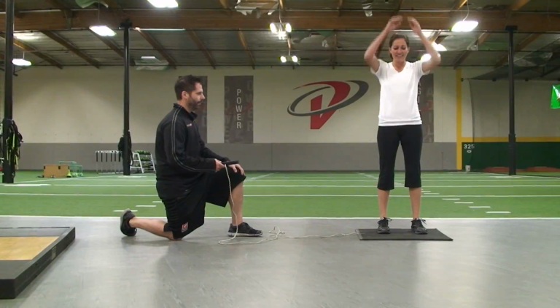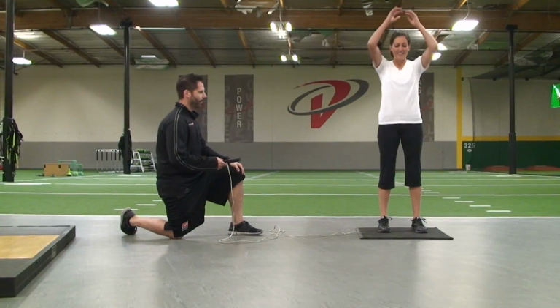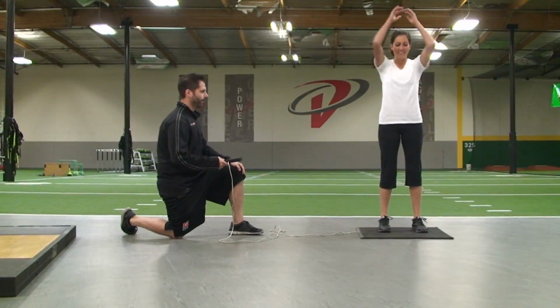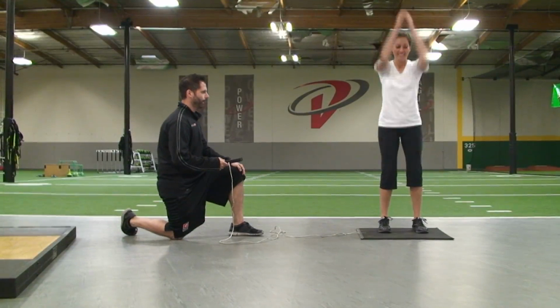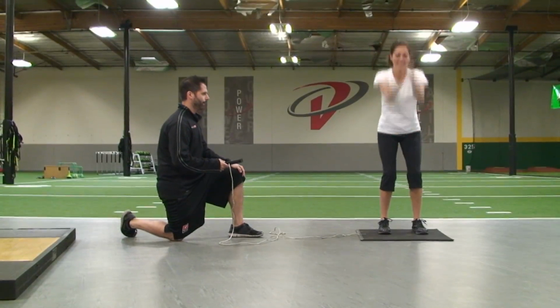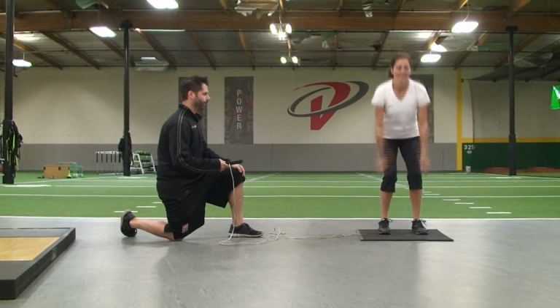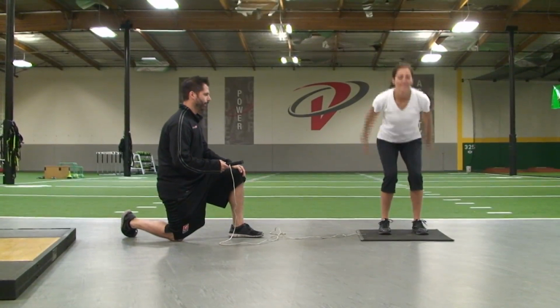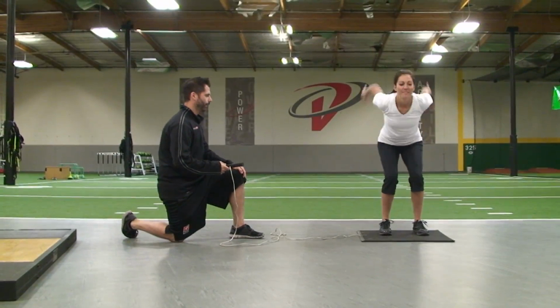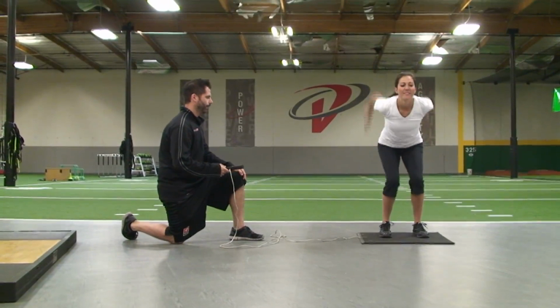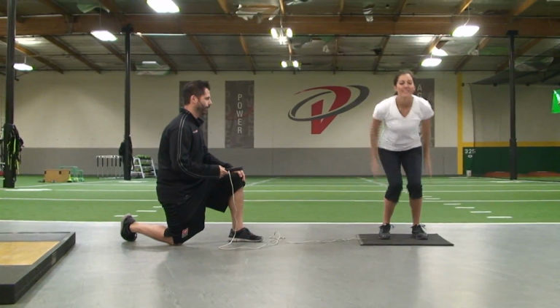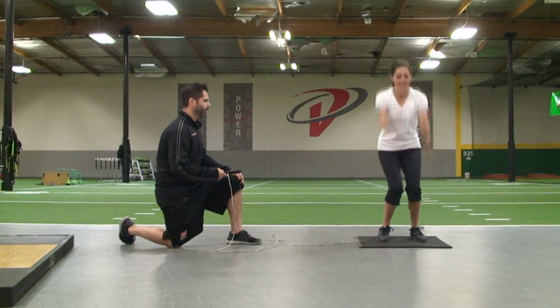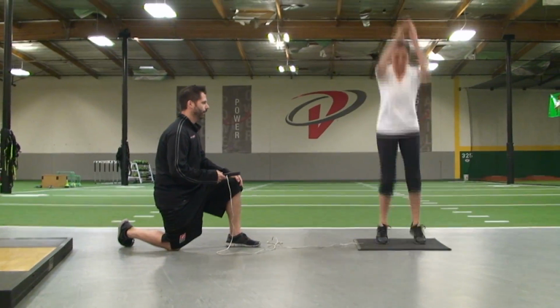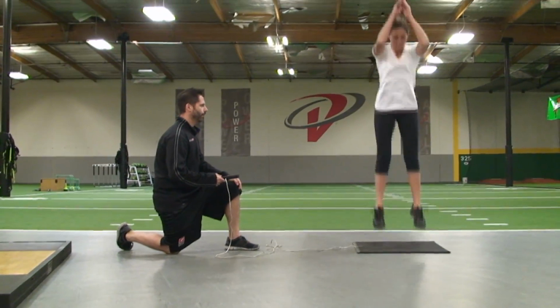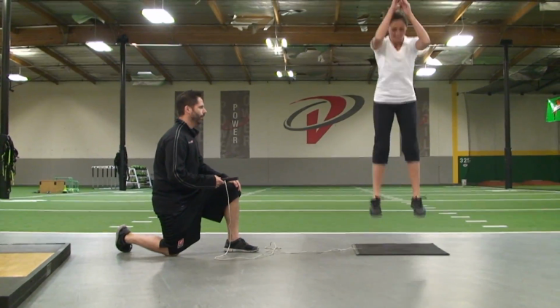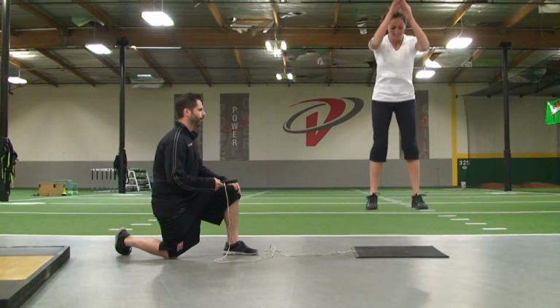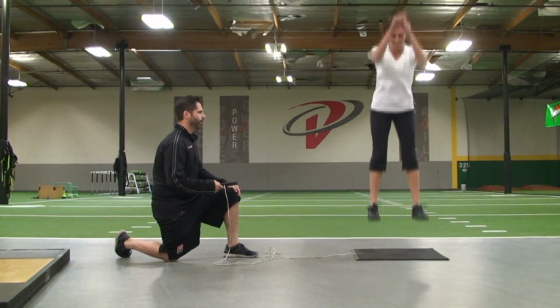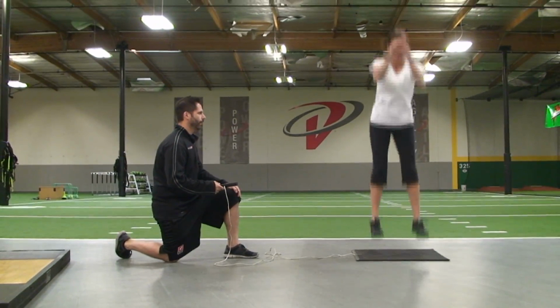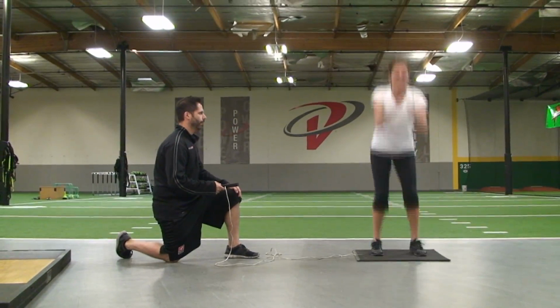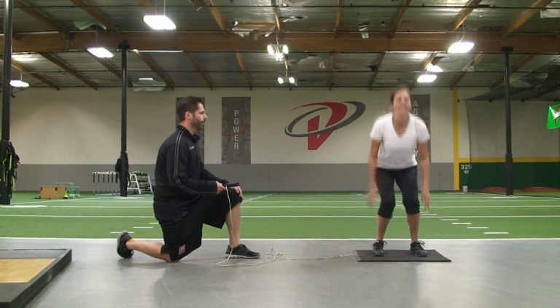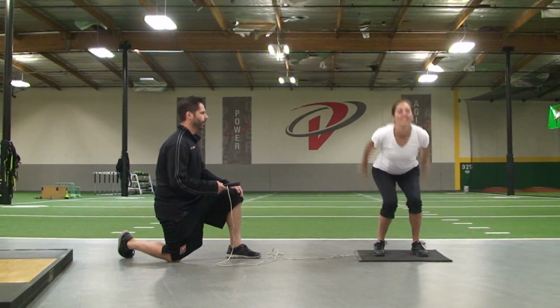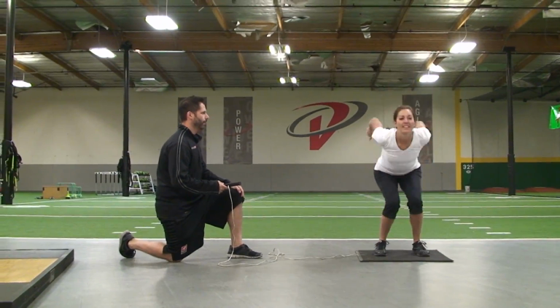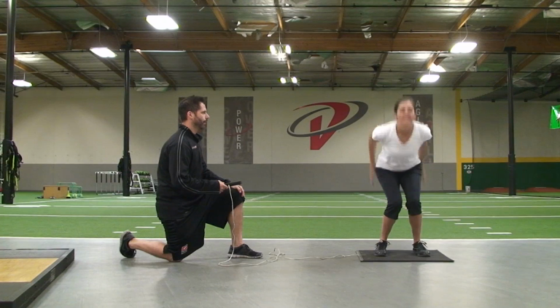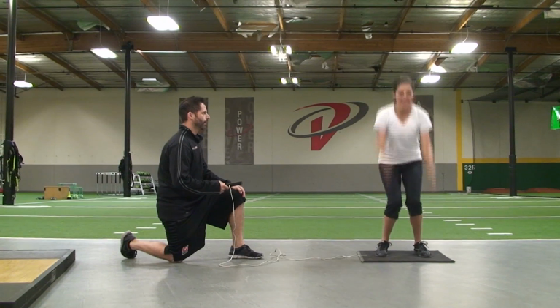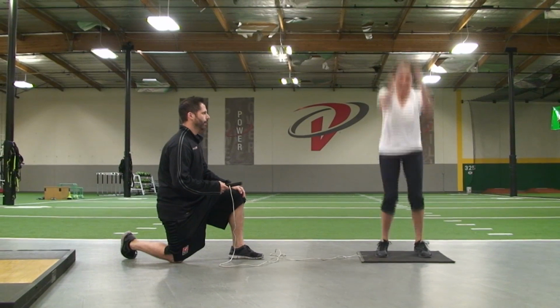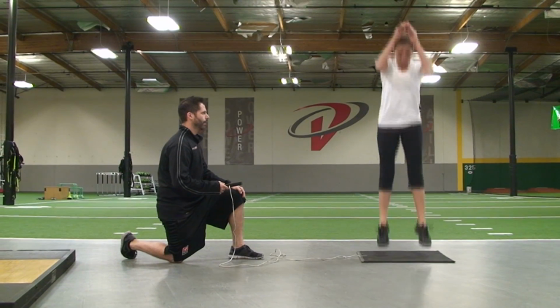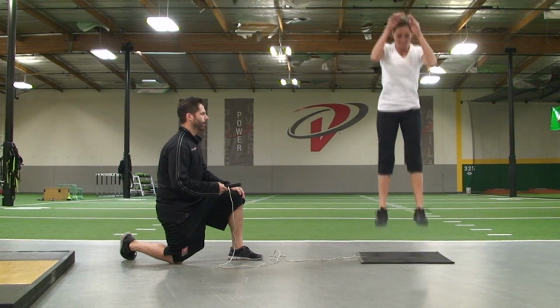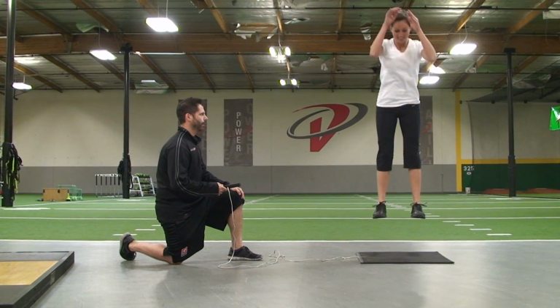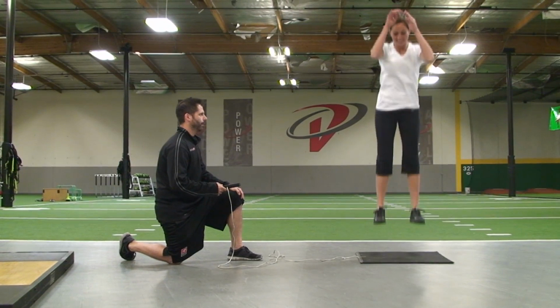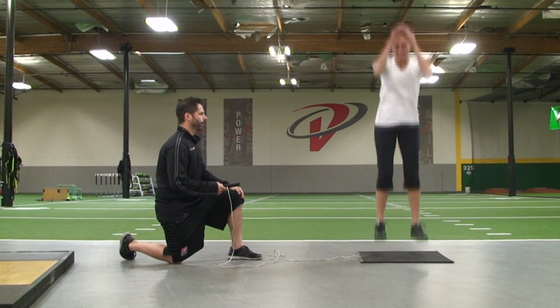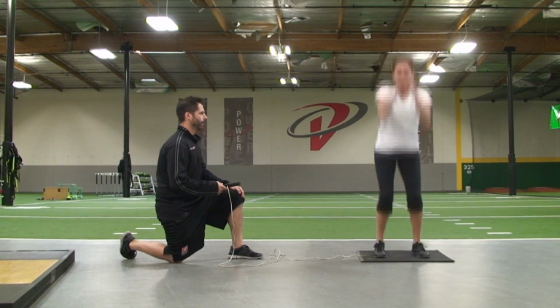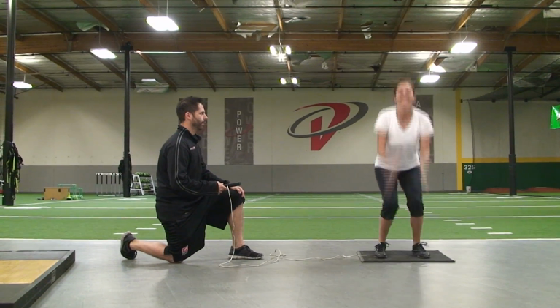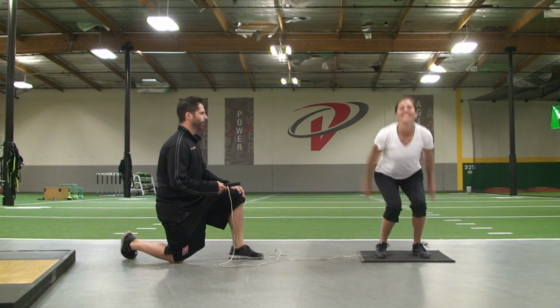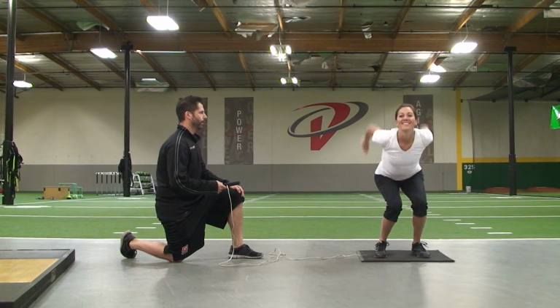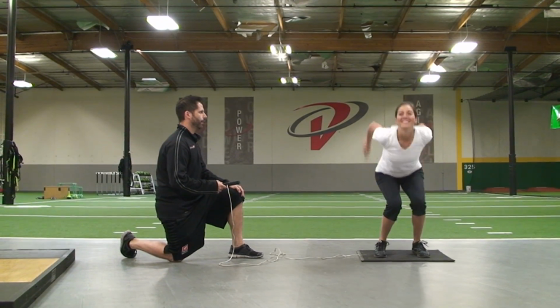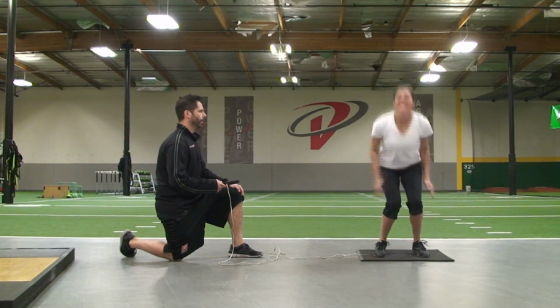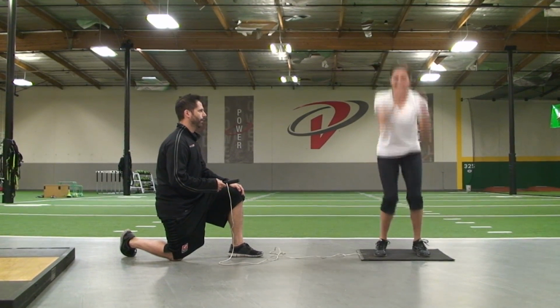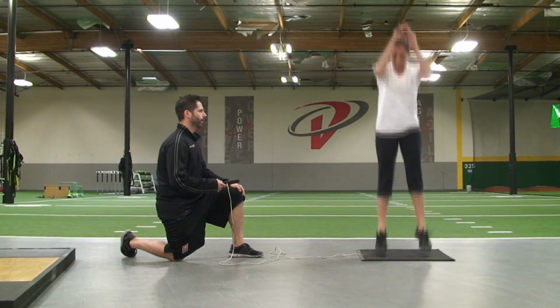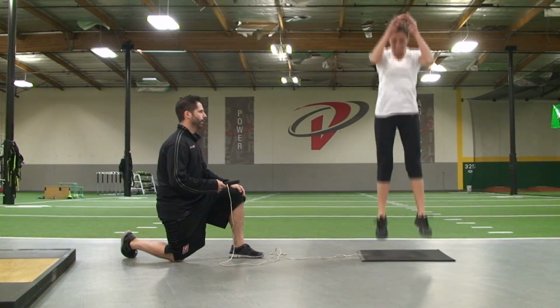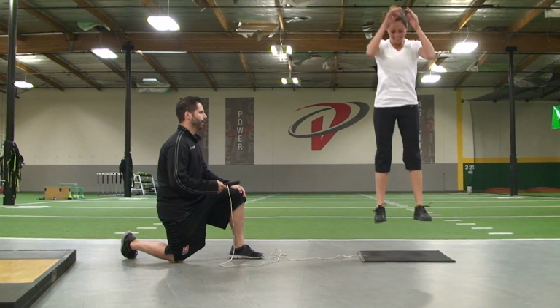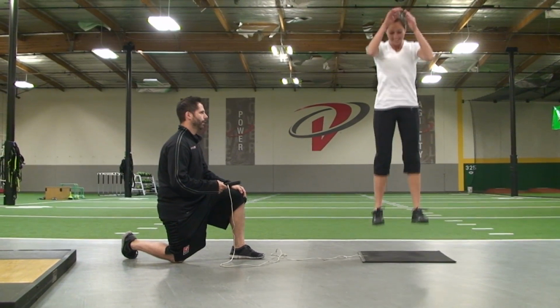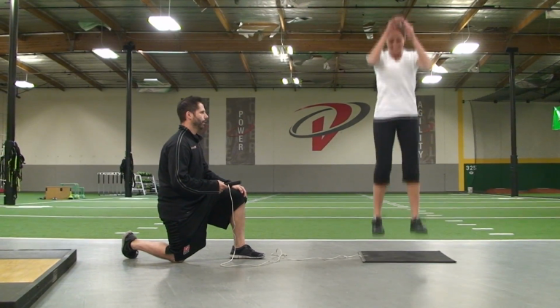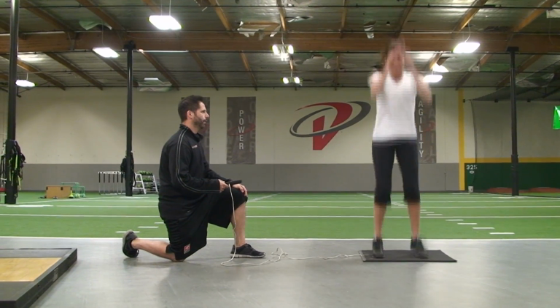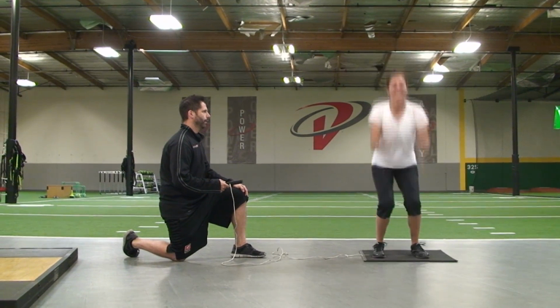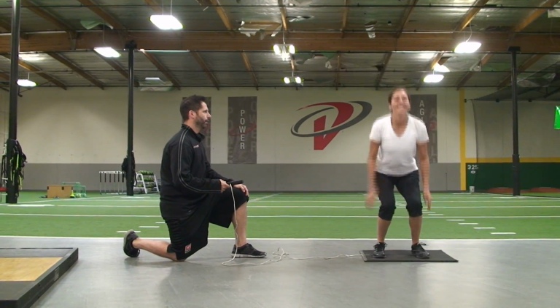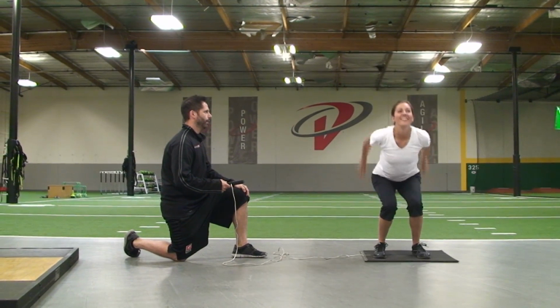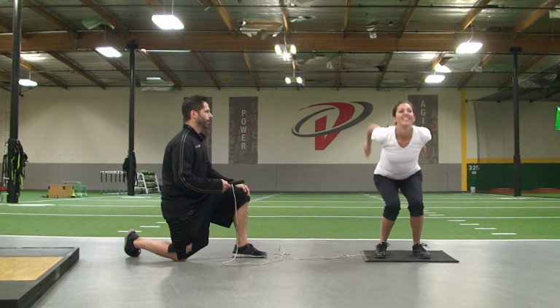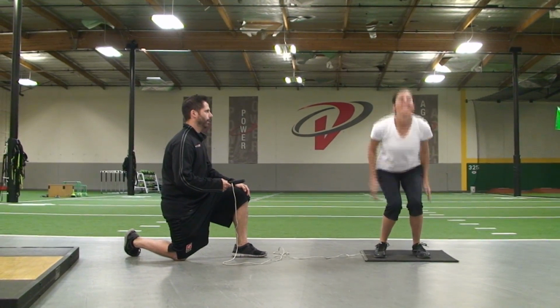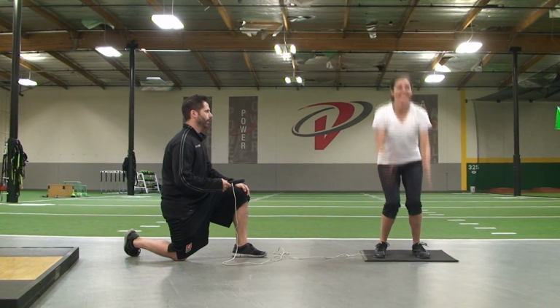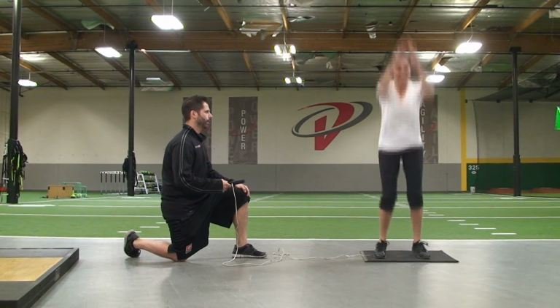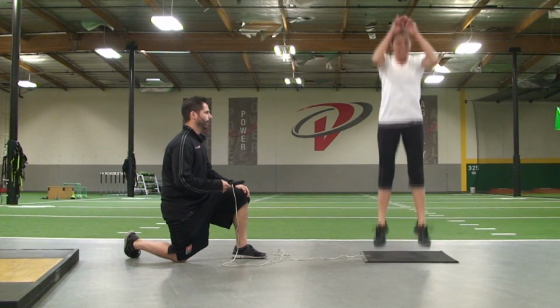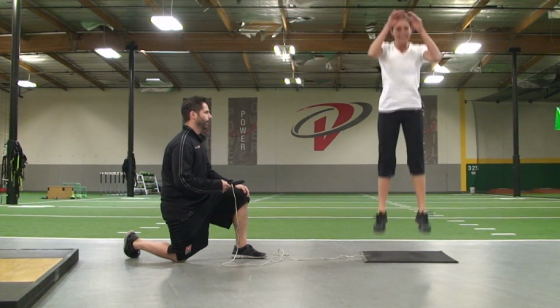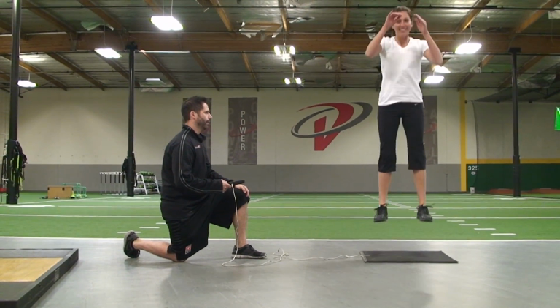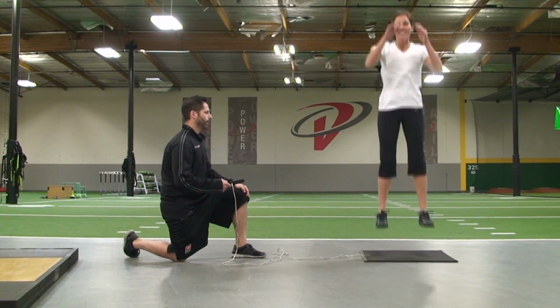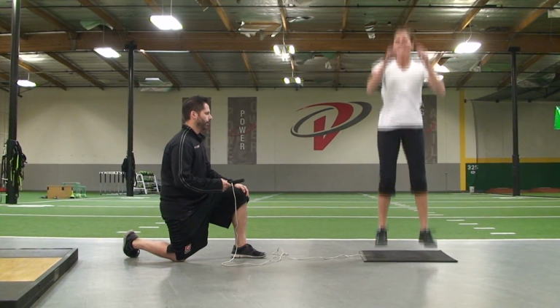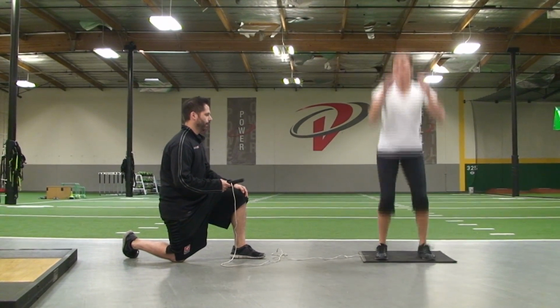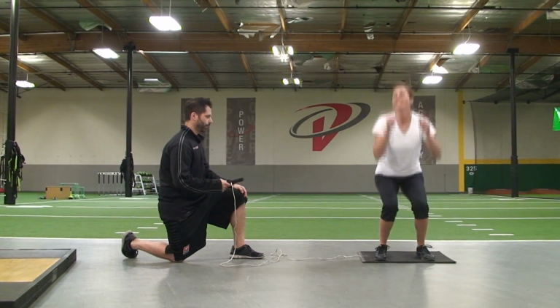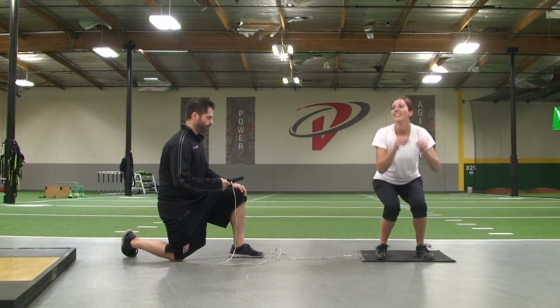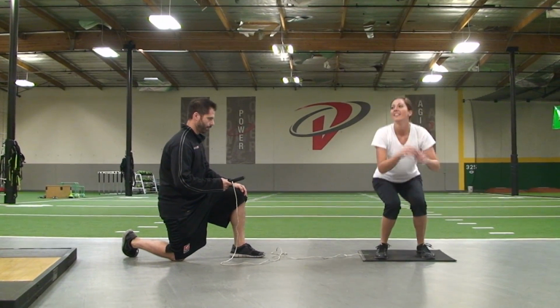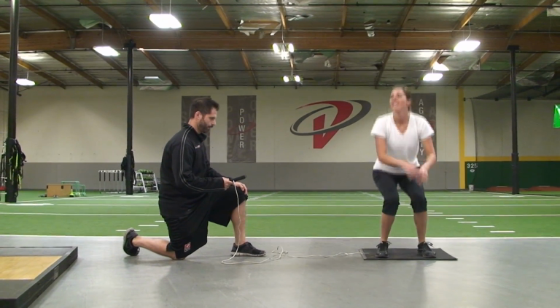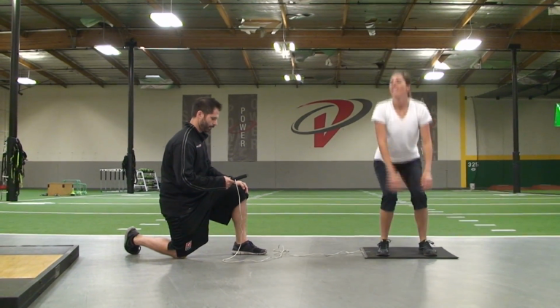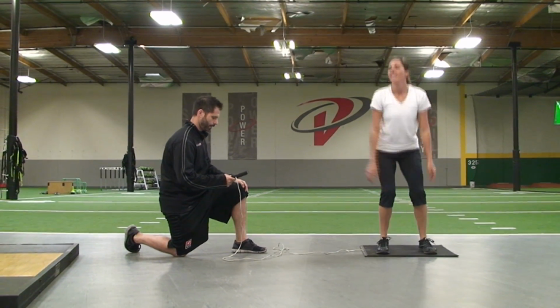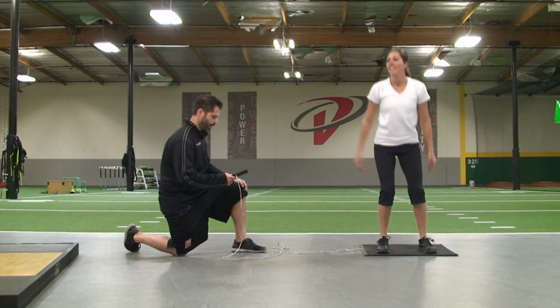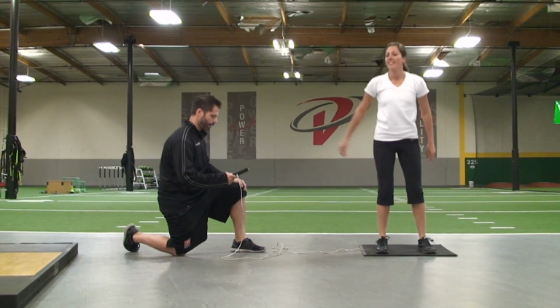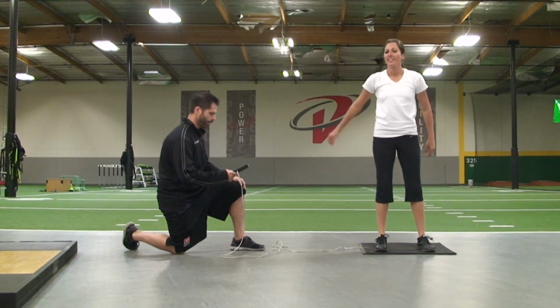Velocity centers have a cool device called the Just Jump mat that can measure your vertical jump and a four jump test that will give you an idea of your elasticity.